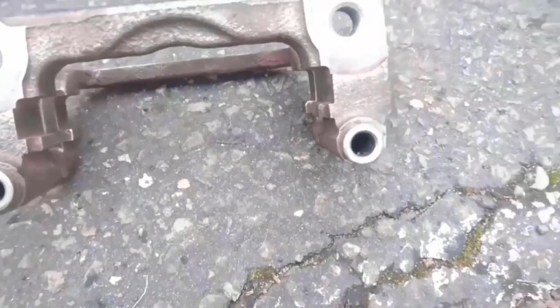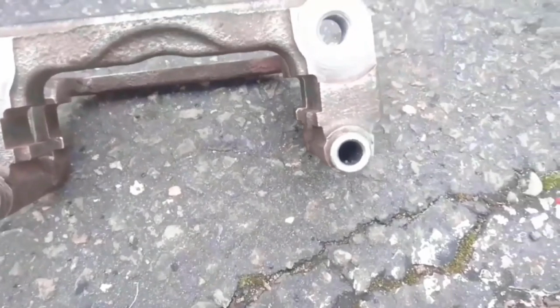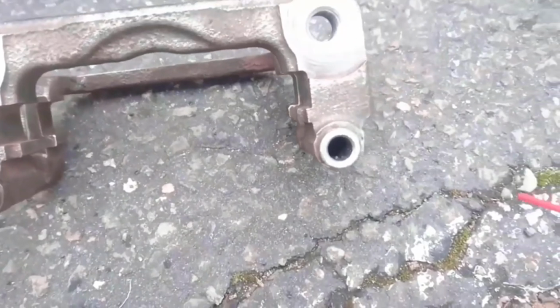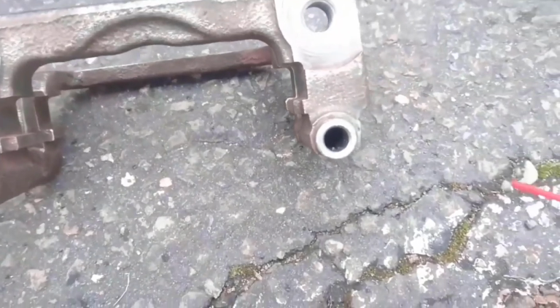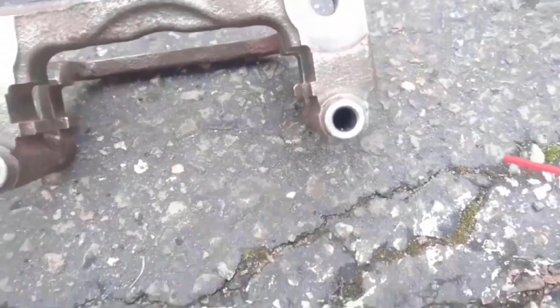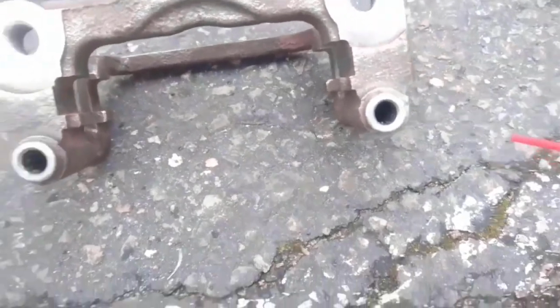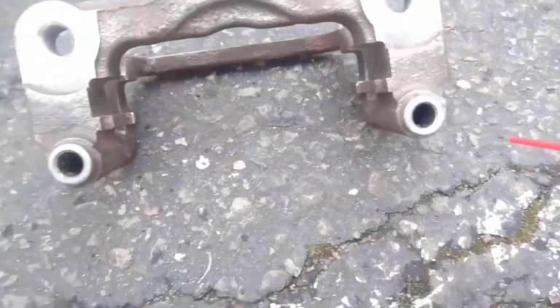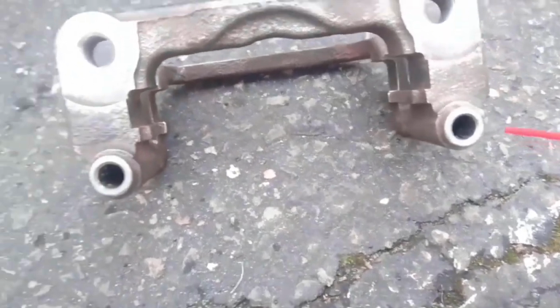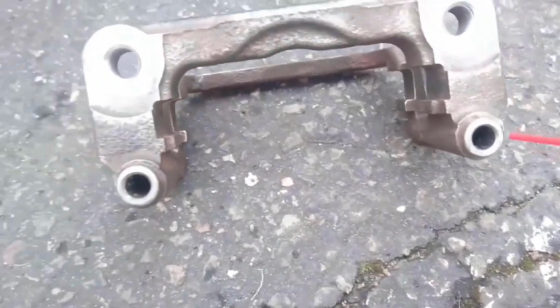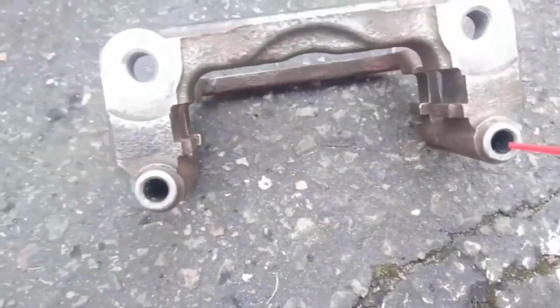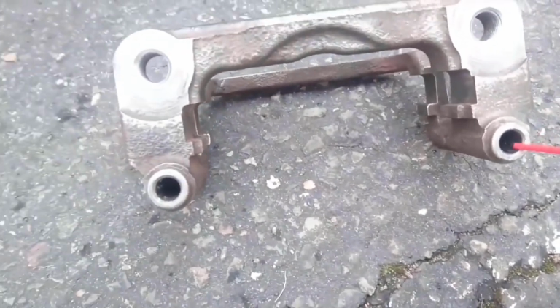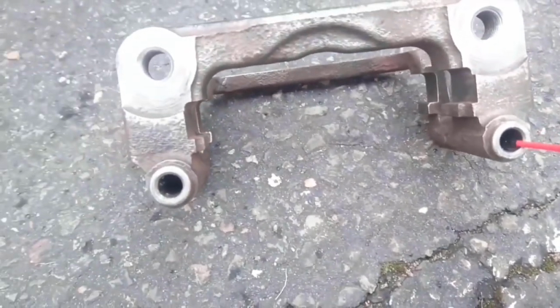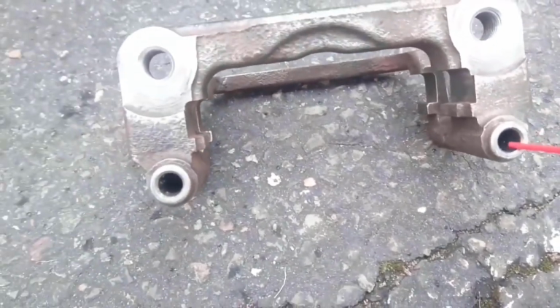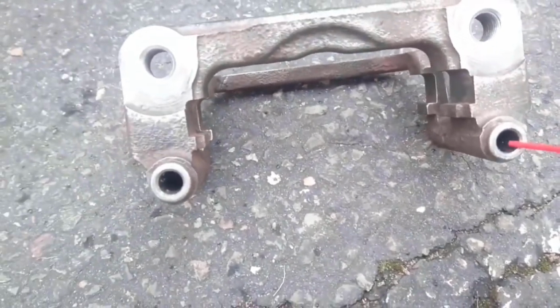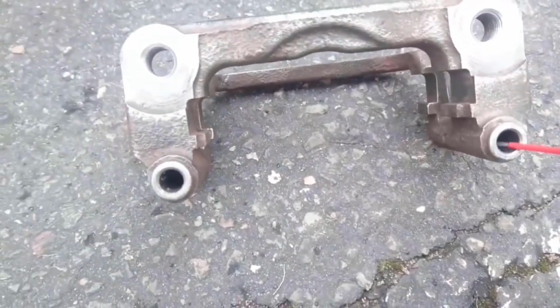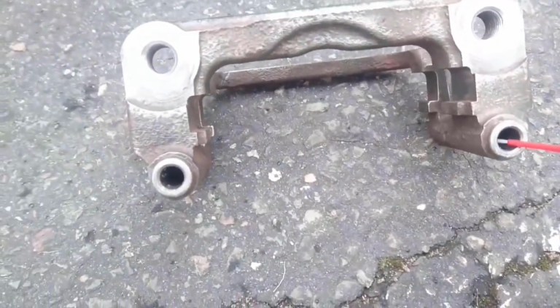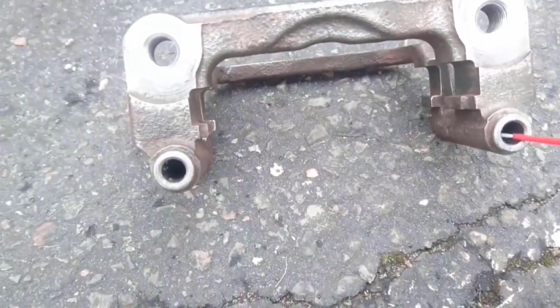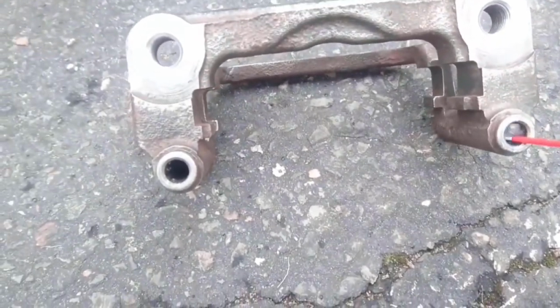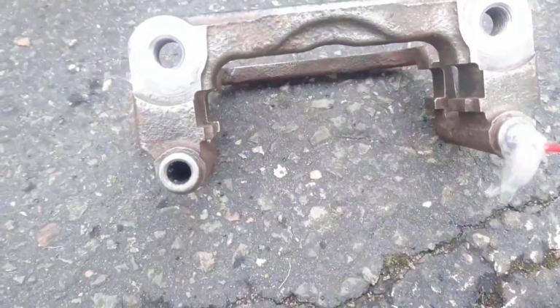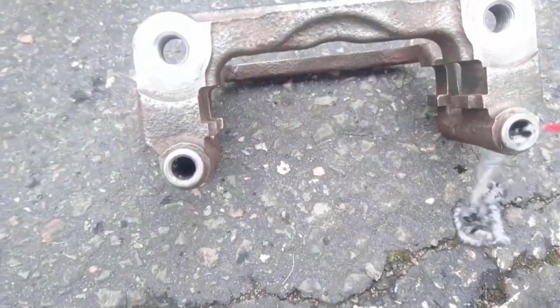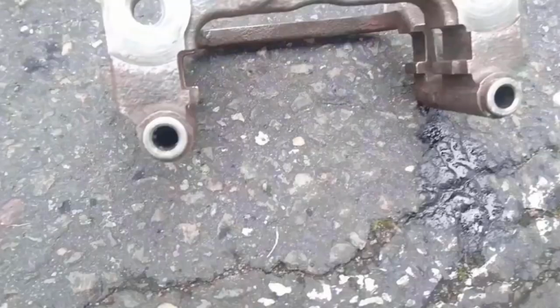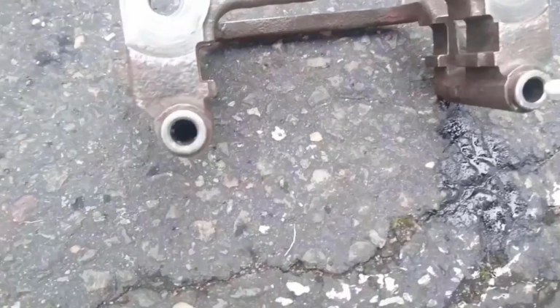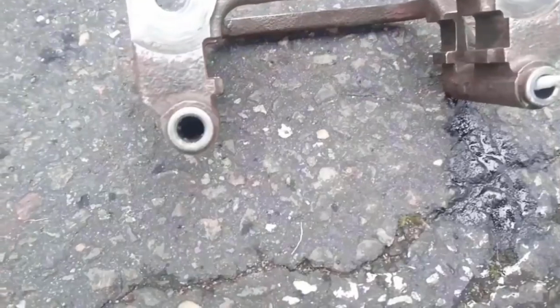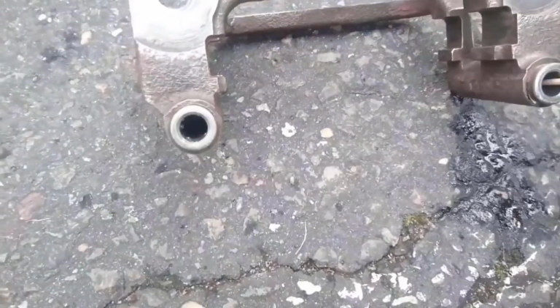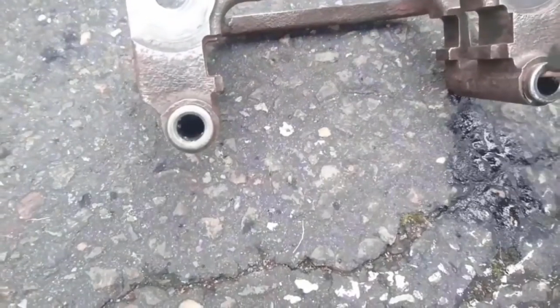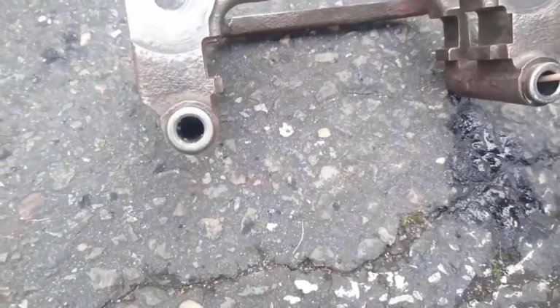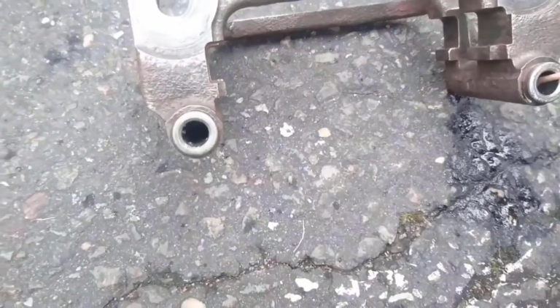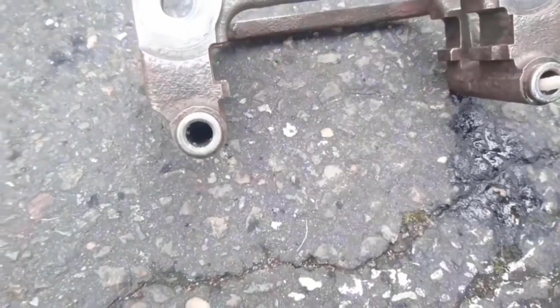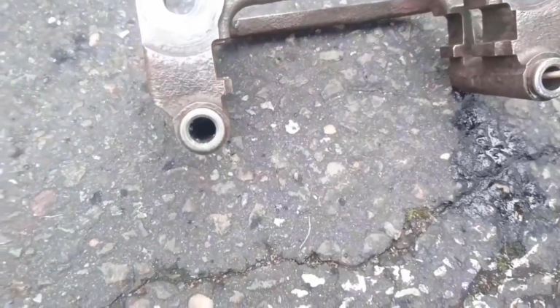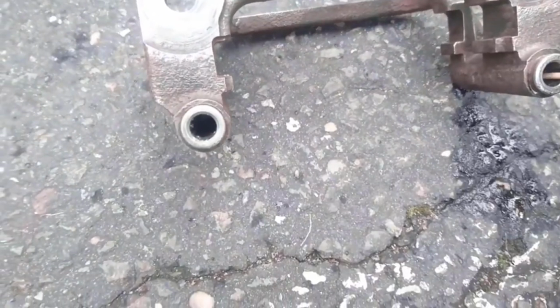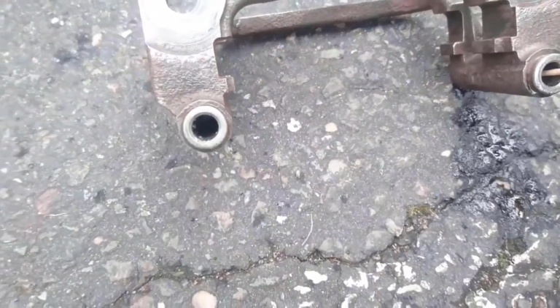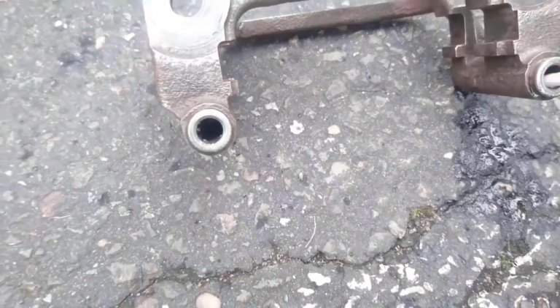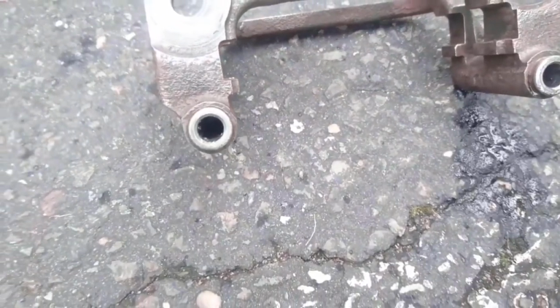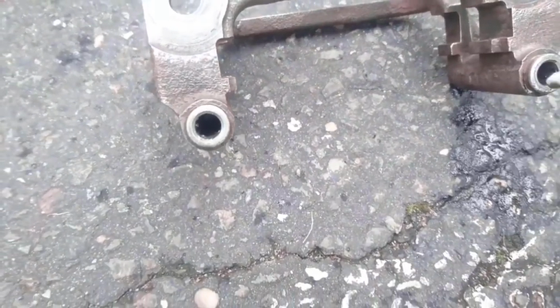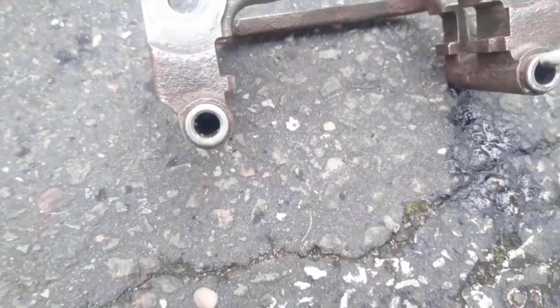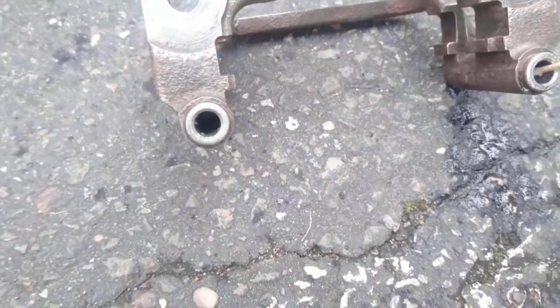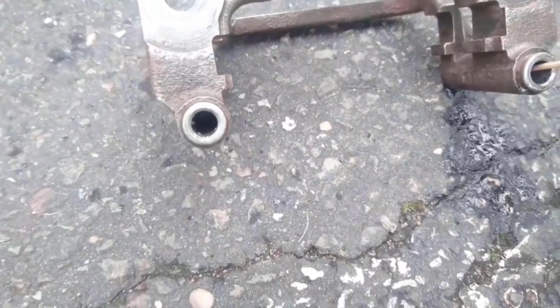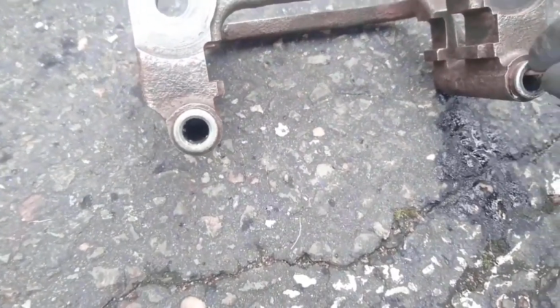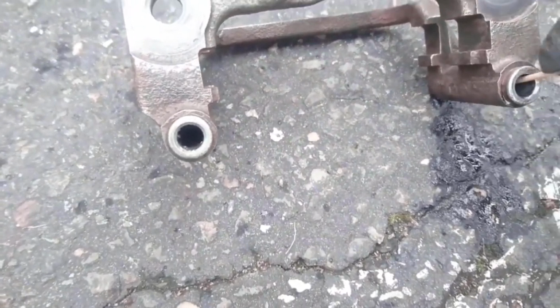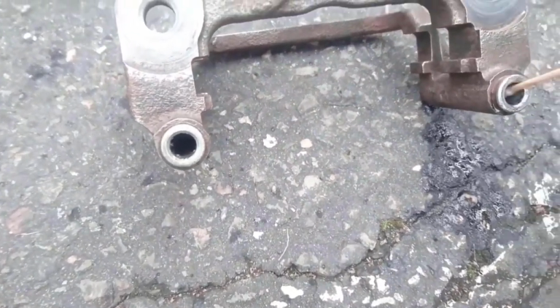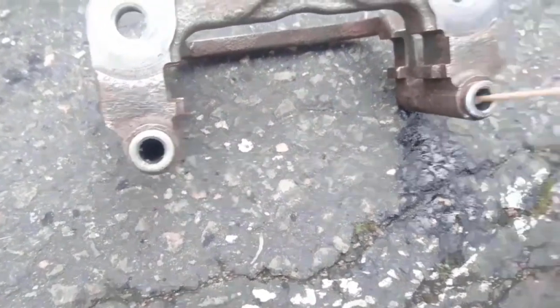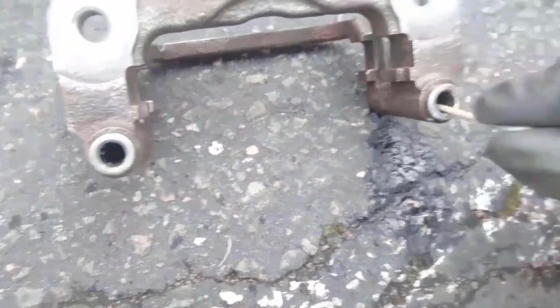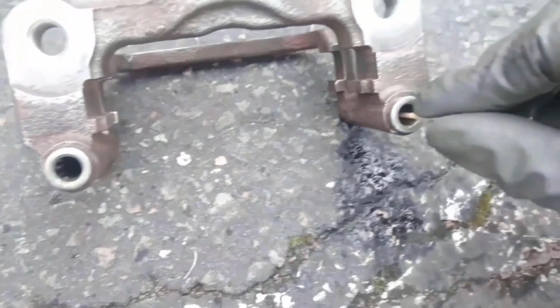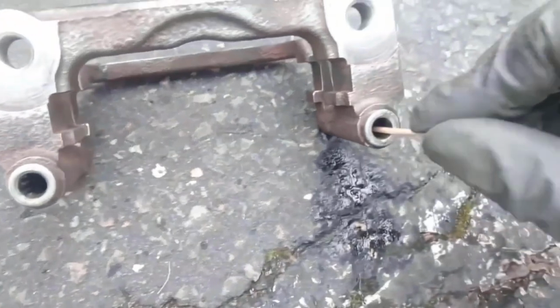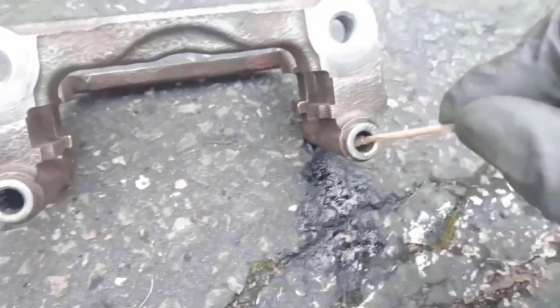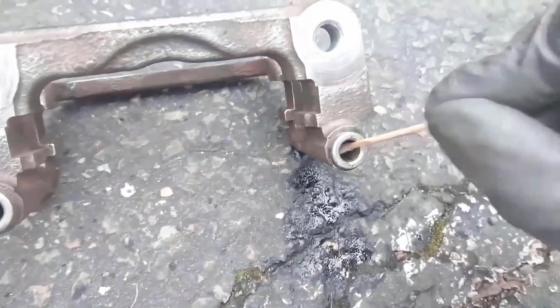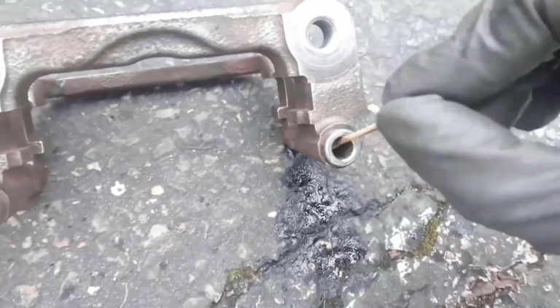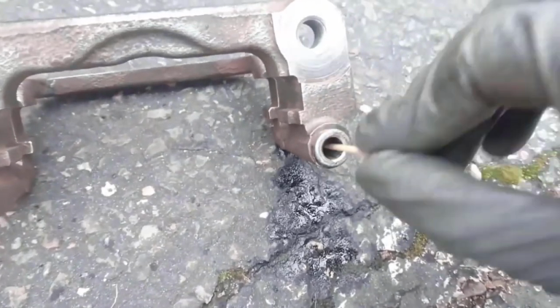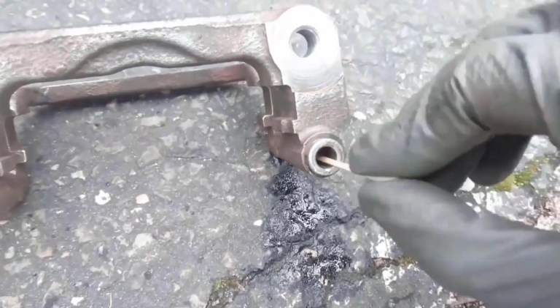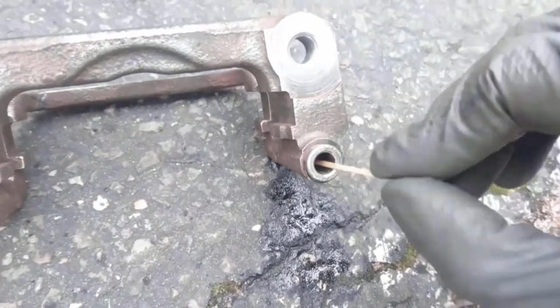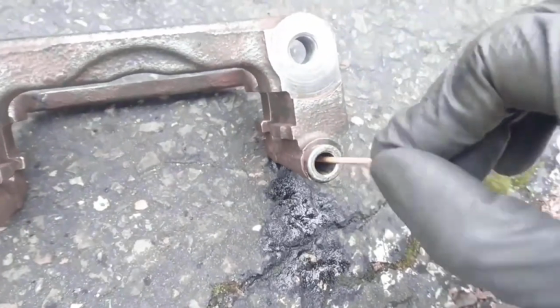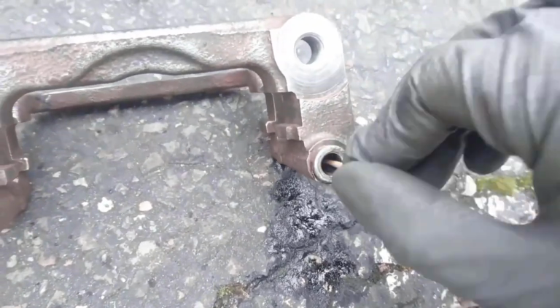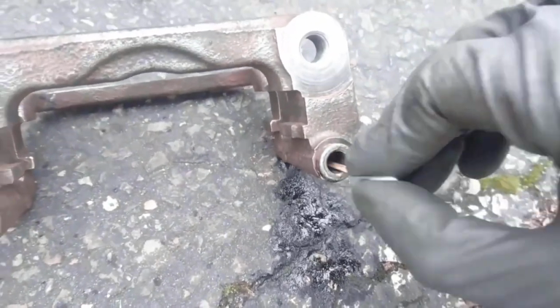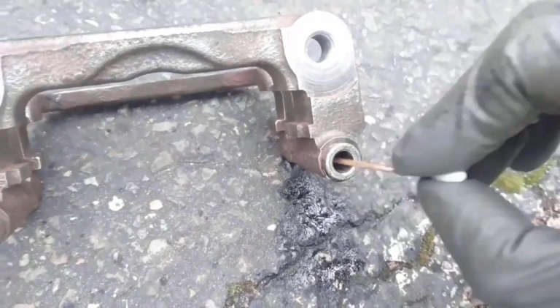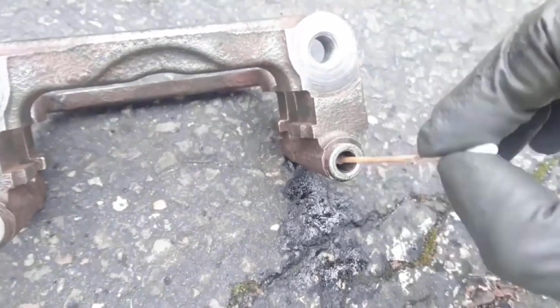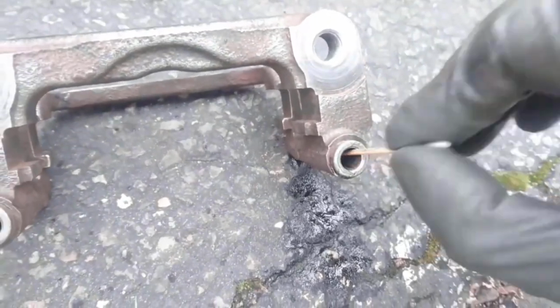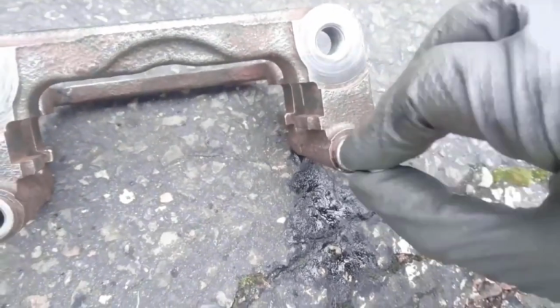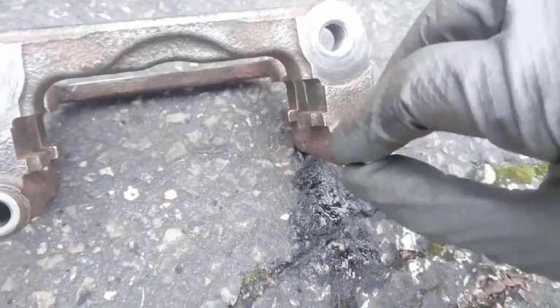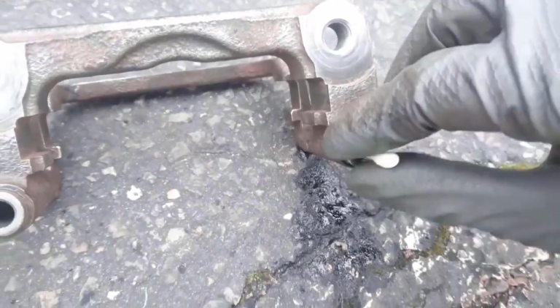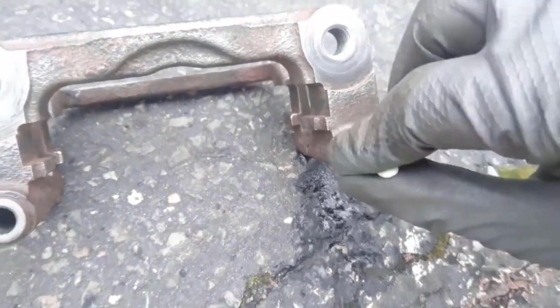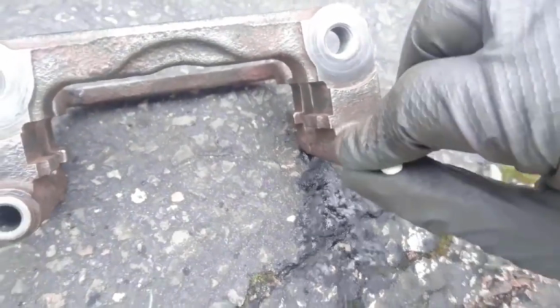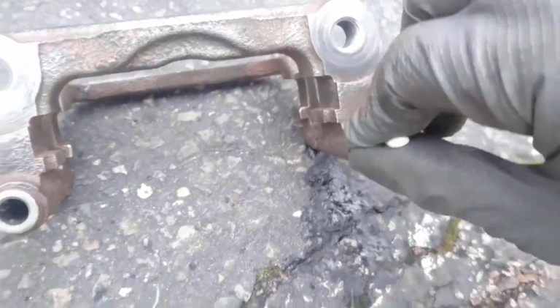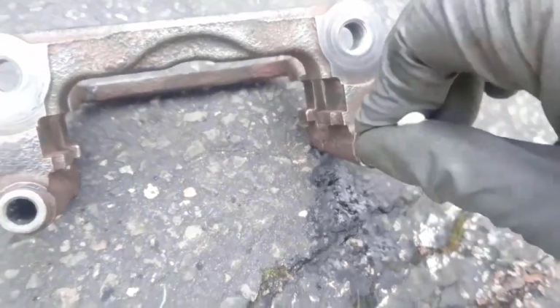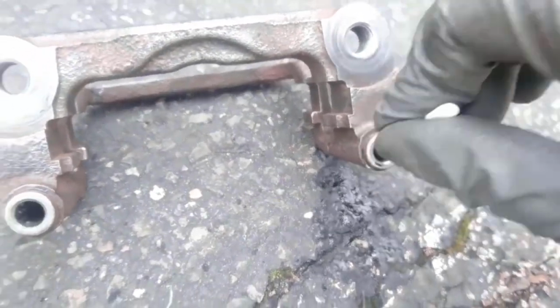This is also a great technique to clean up the slots for the guide pins: use a pair of cotton swabs to remove the old grease and dust accumulated over the years.